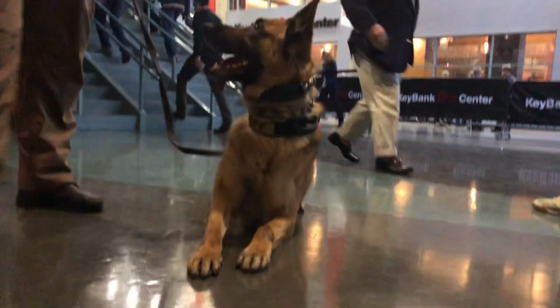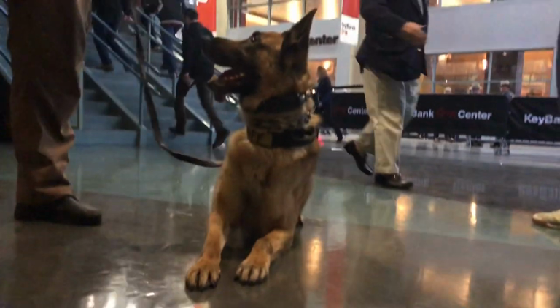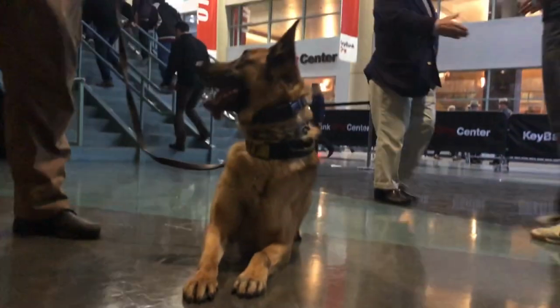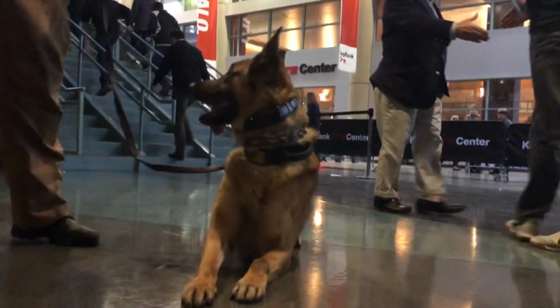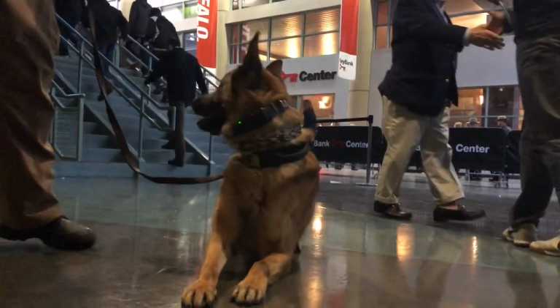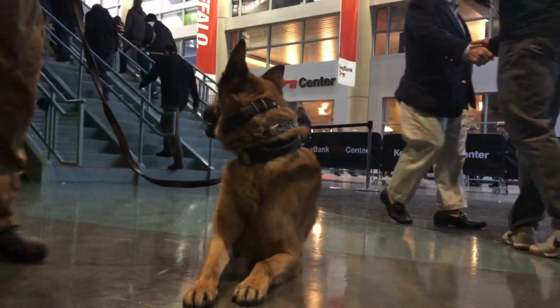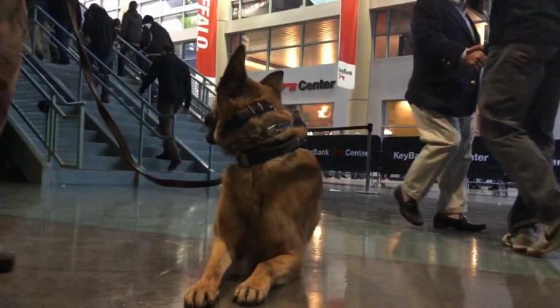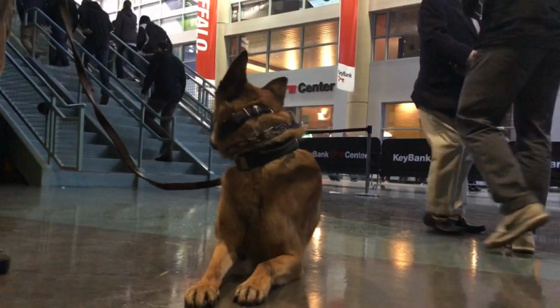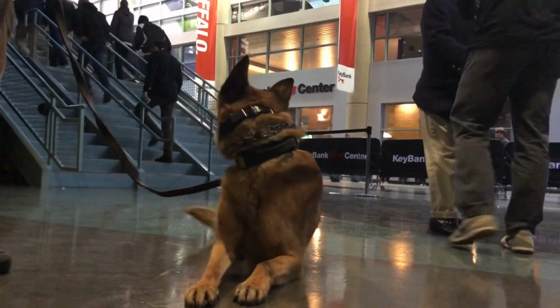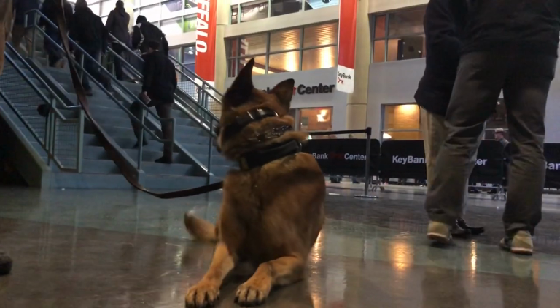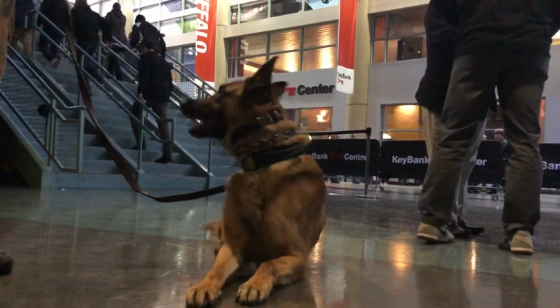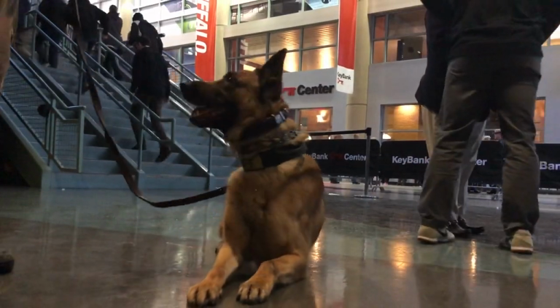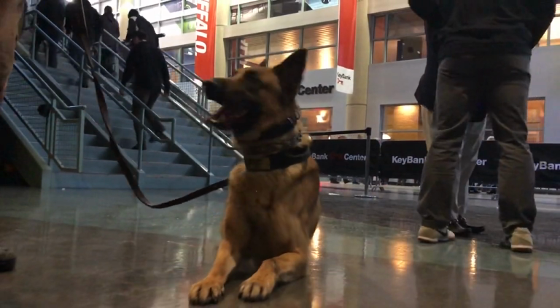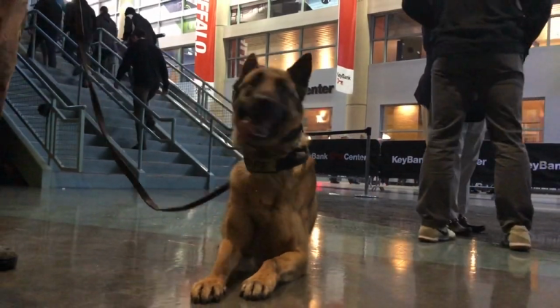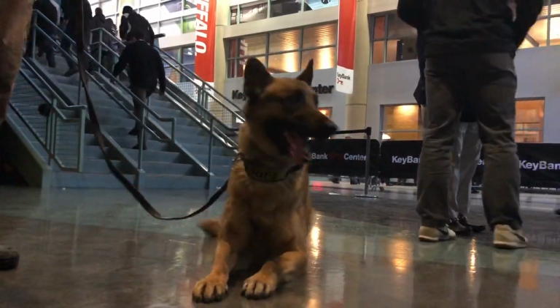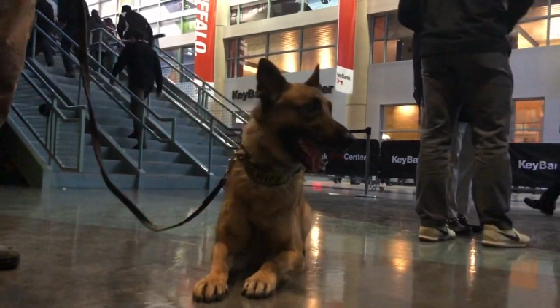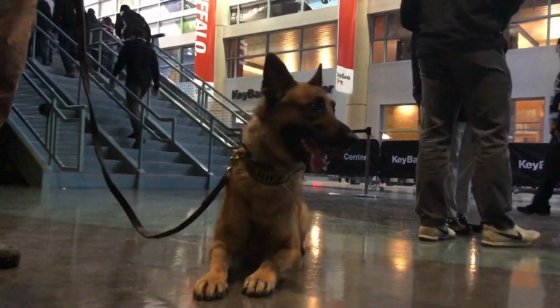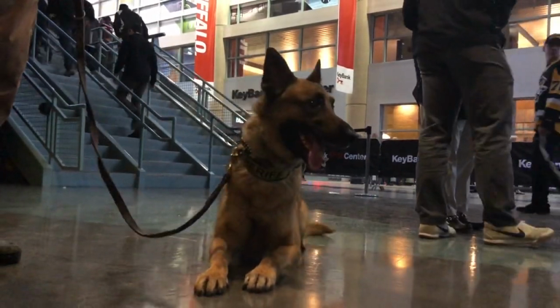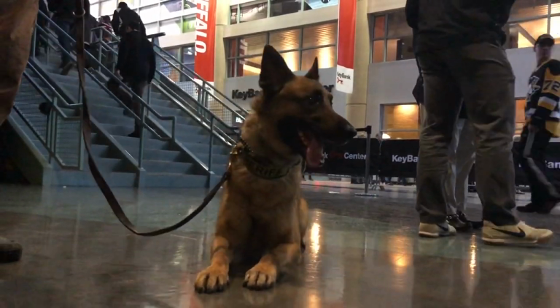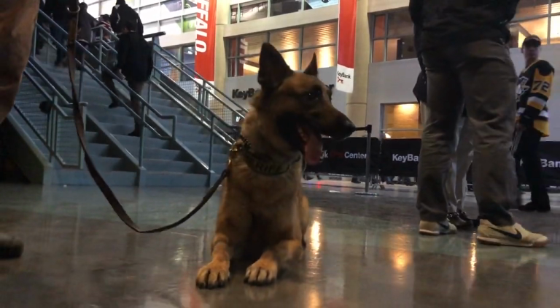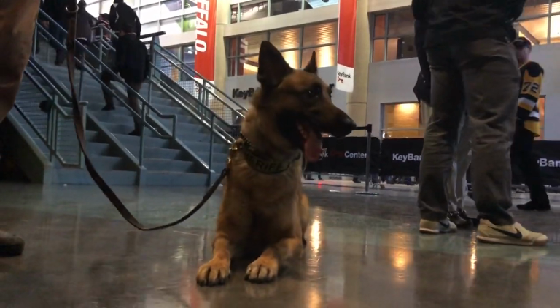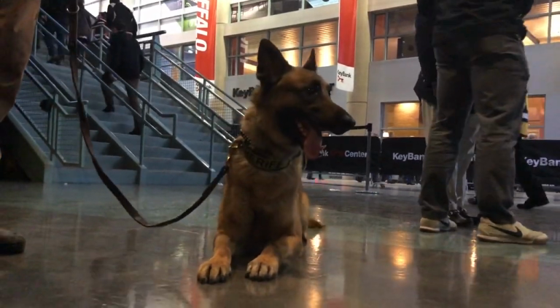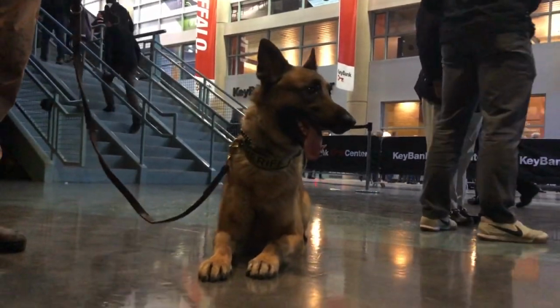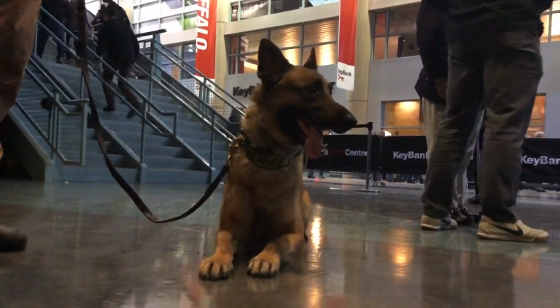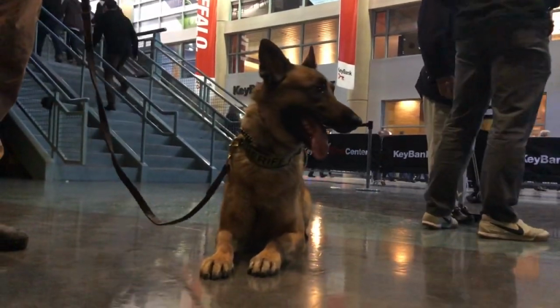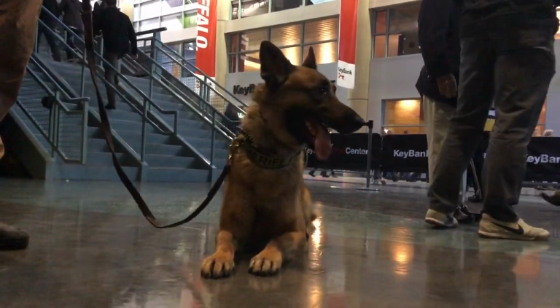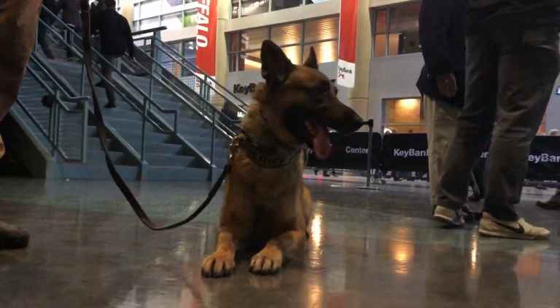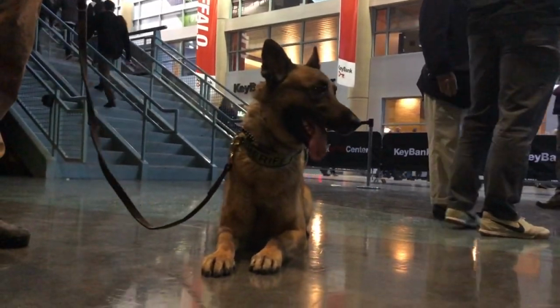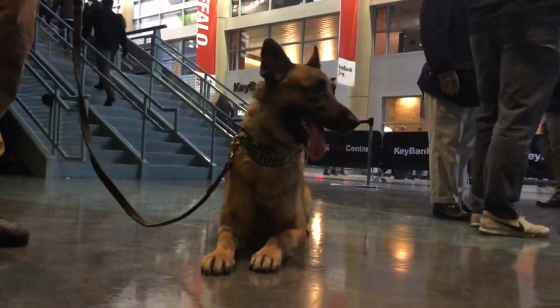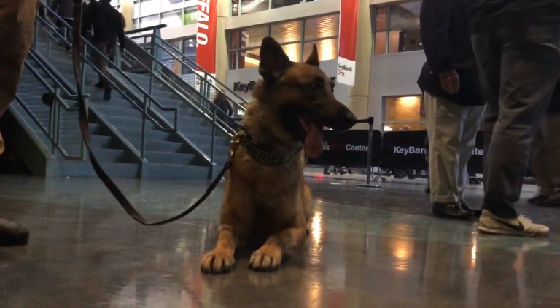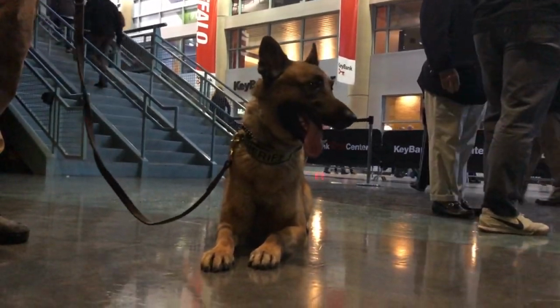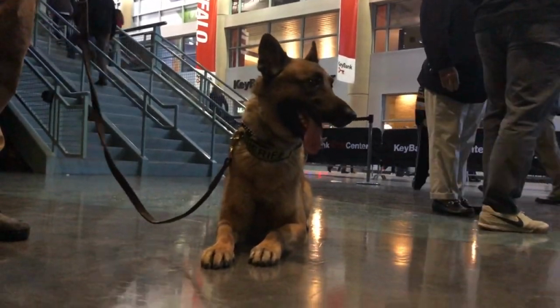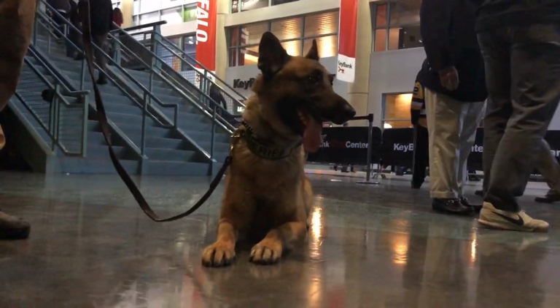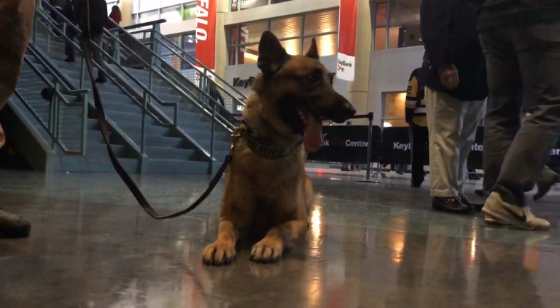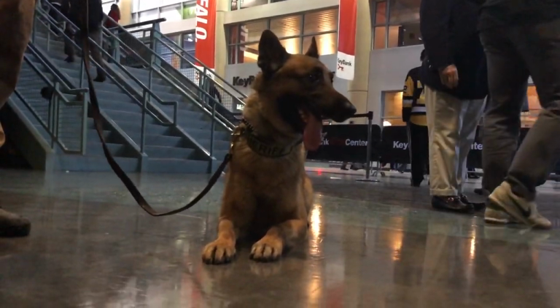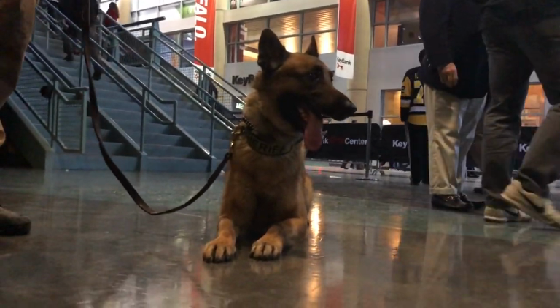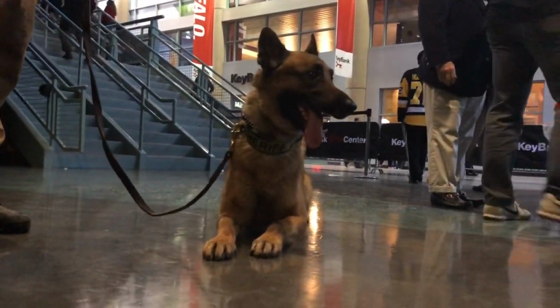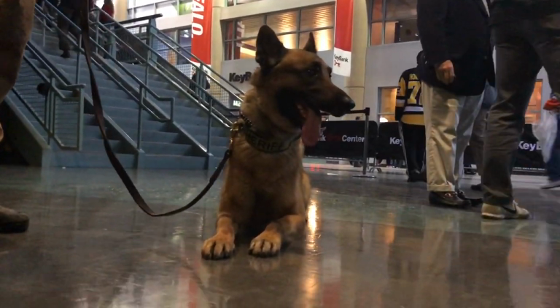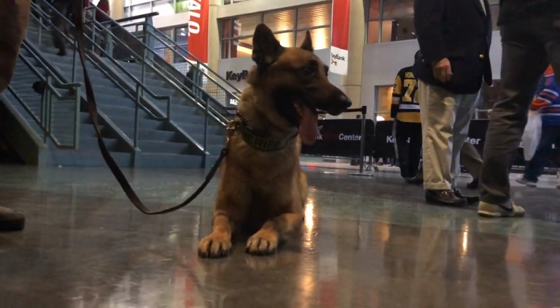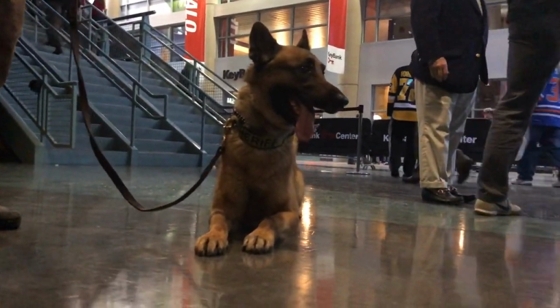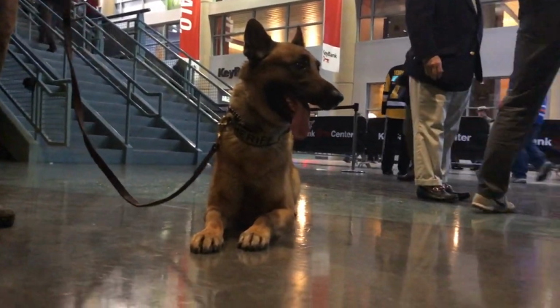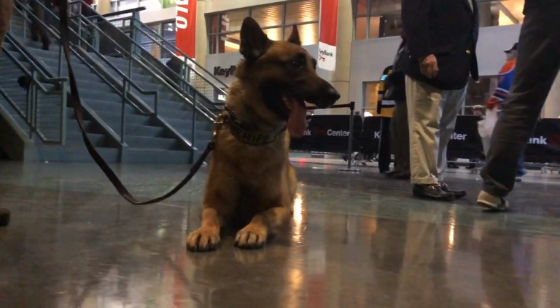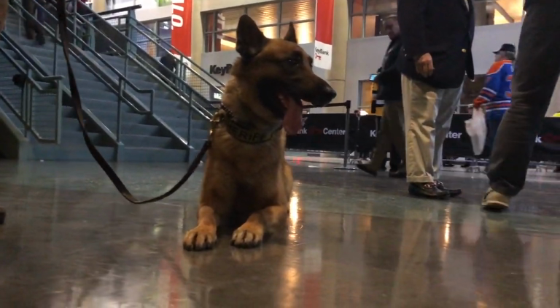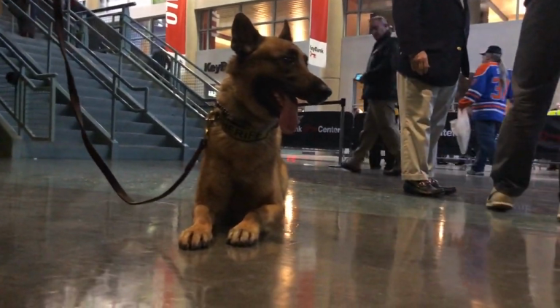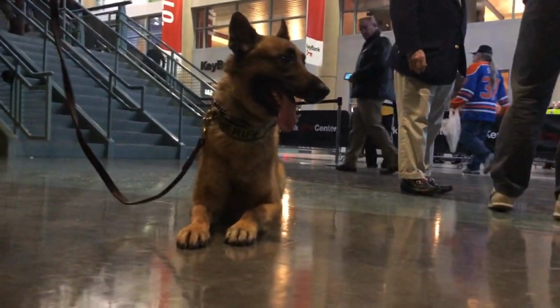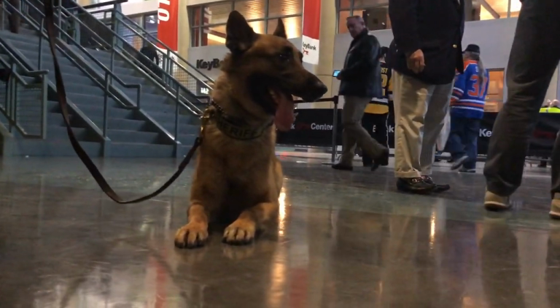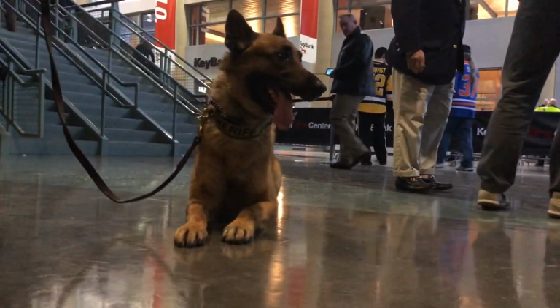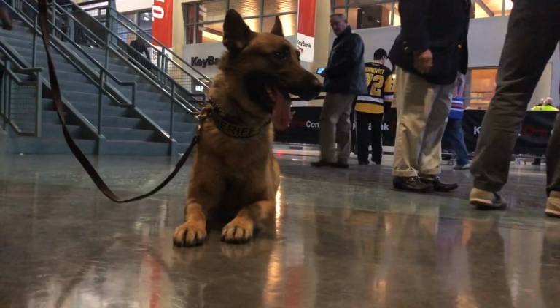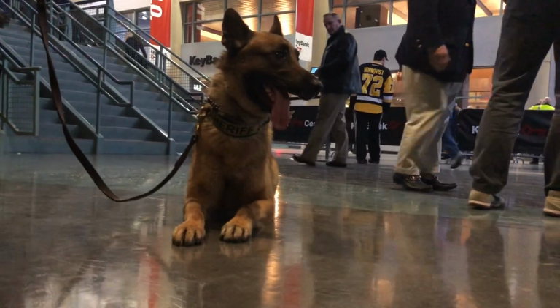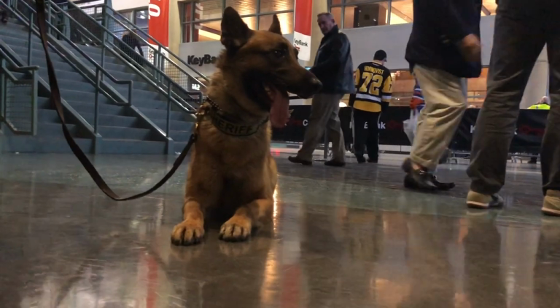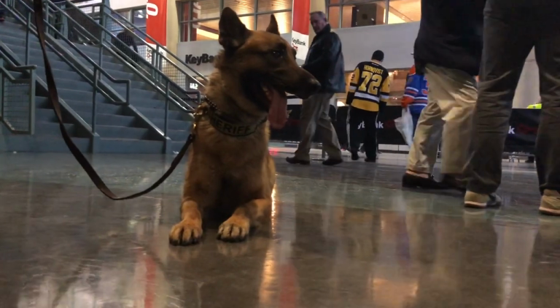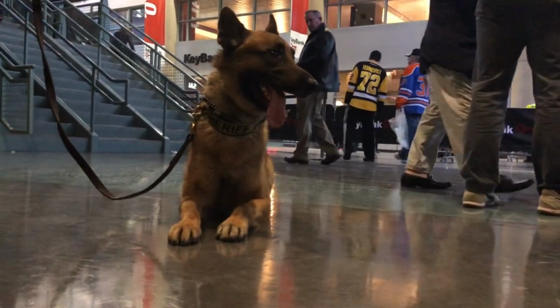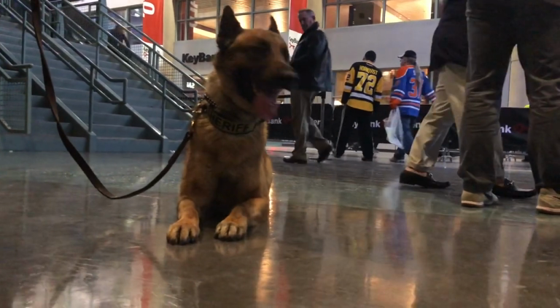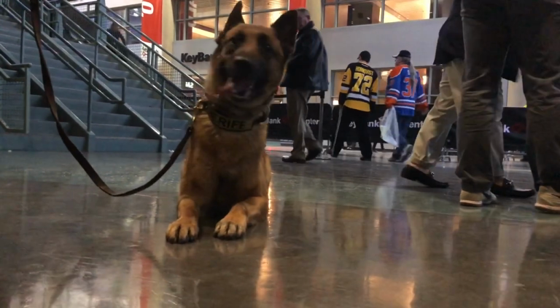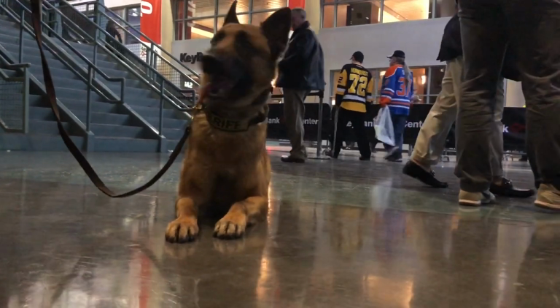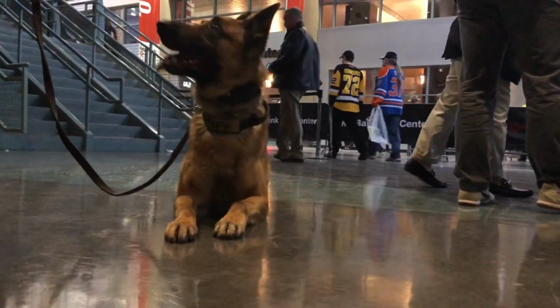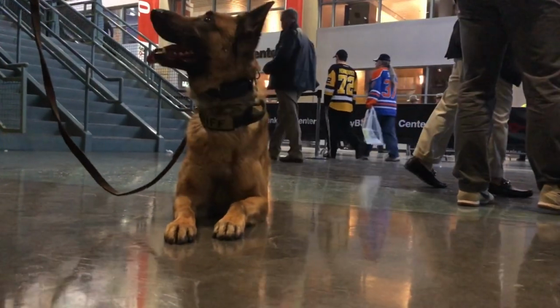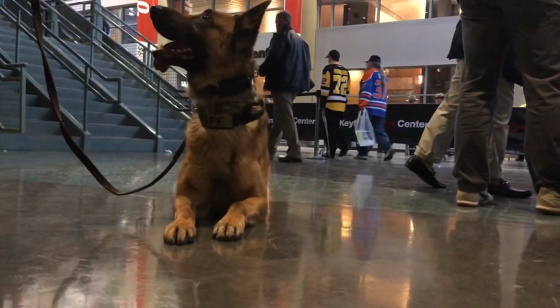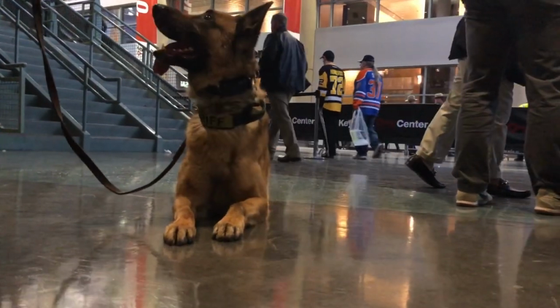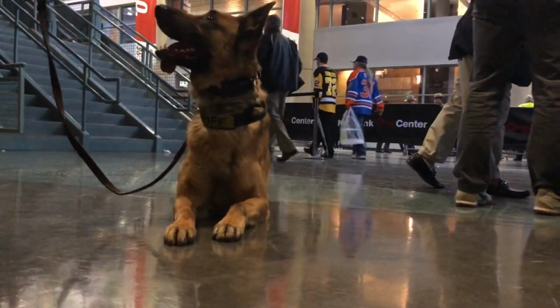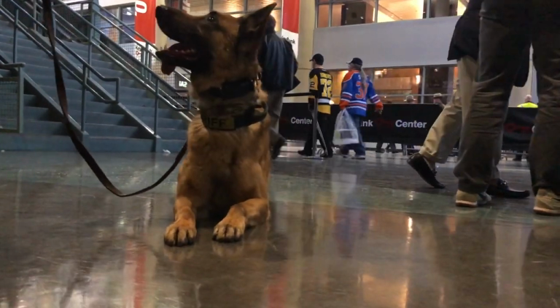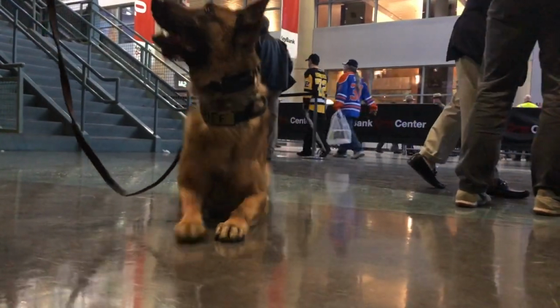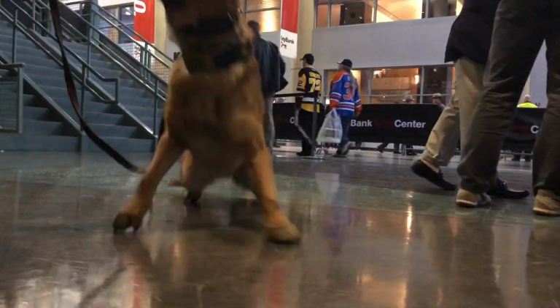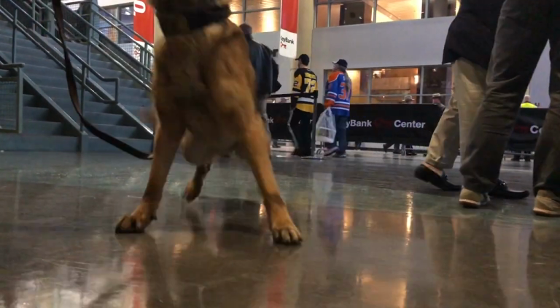I'm here with Loki, K9 Loki. He's an explosive detection dog. We're here to do bomb sweeps for the Frozen Four.